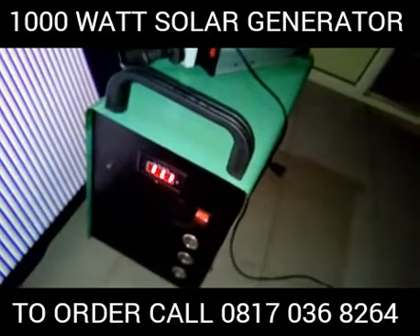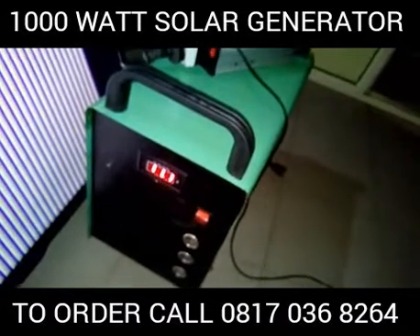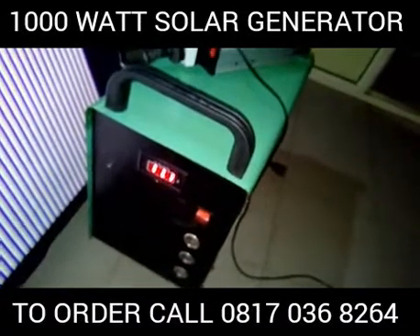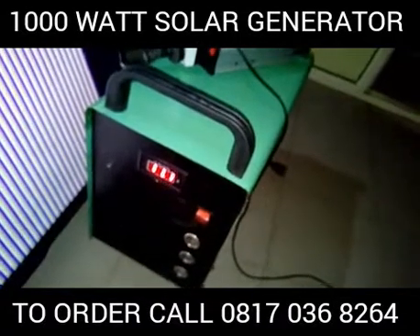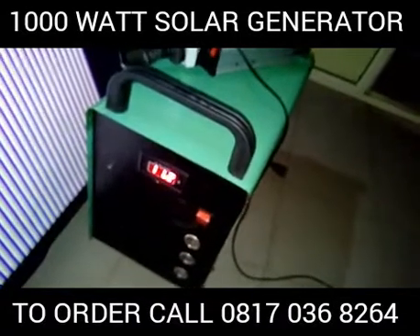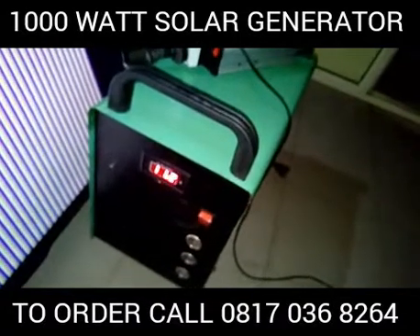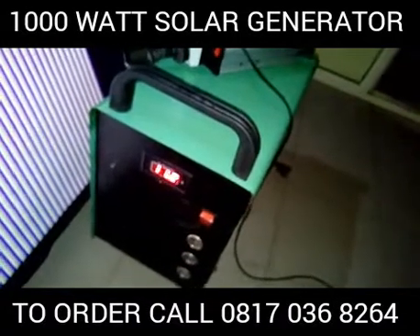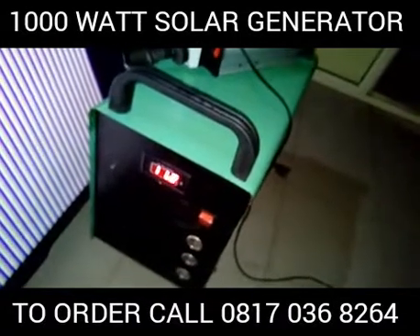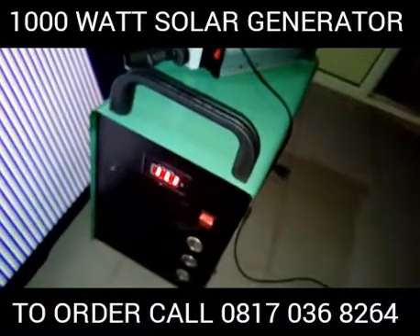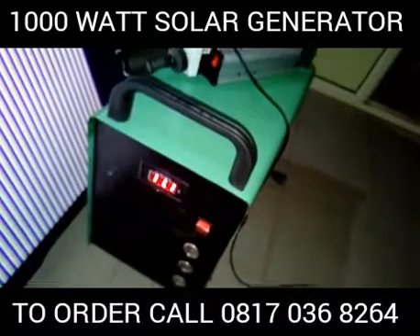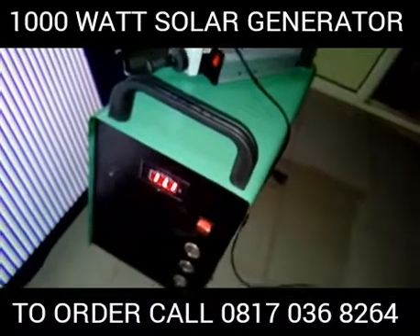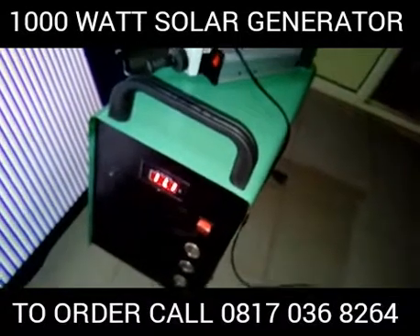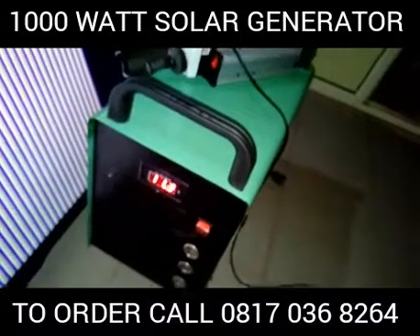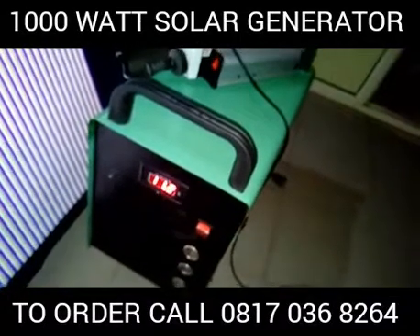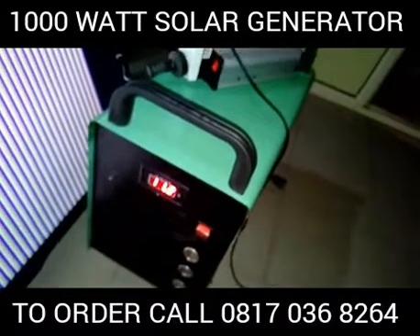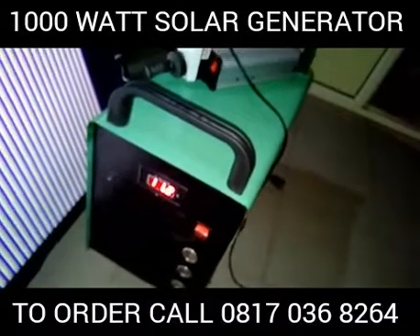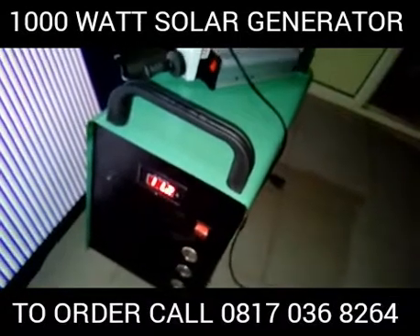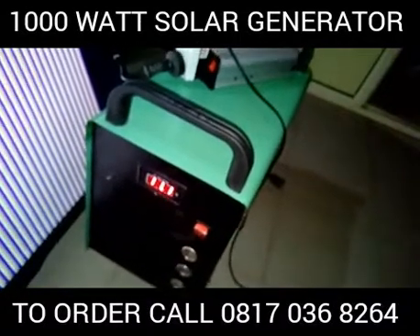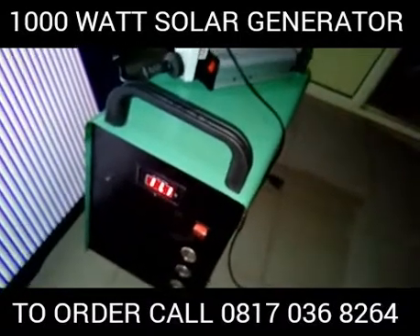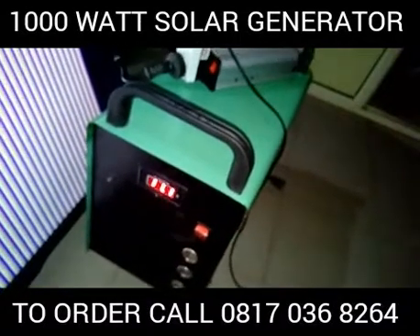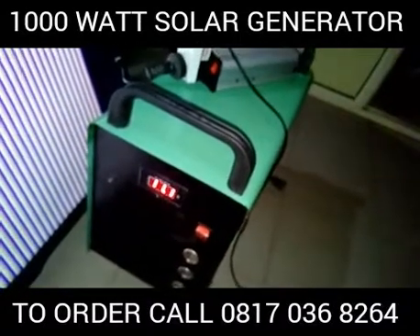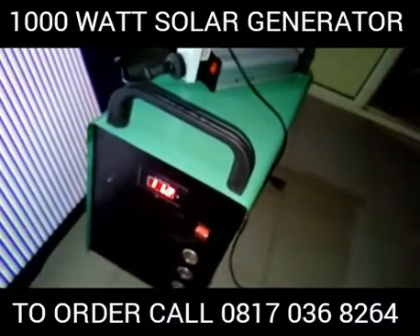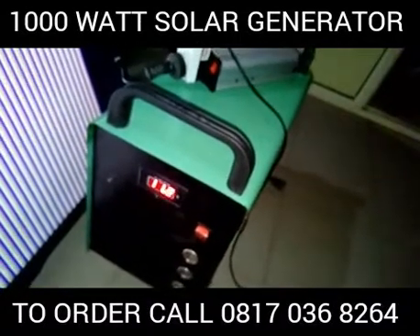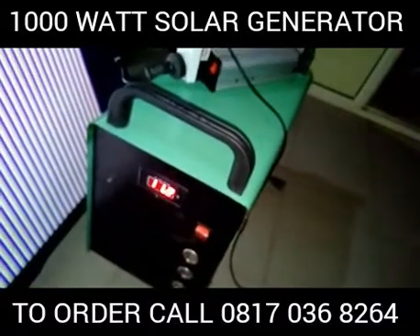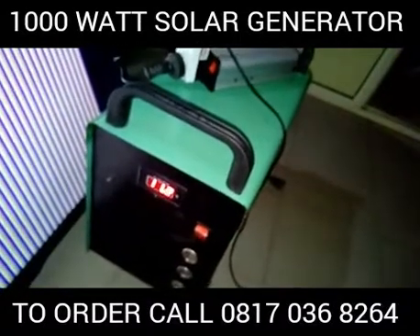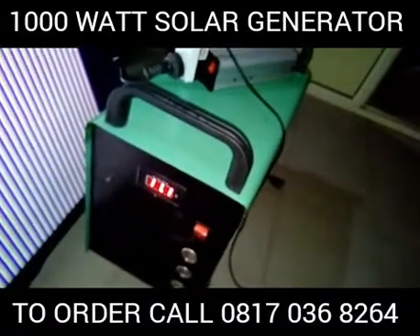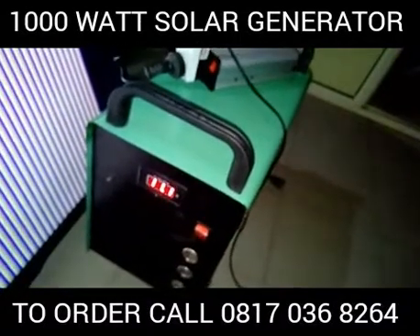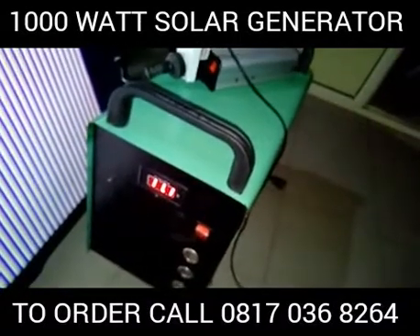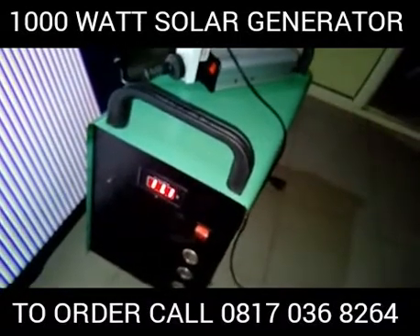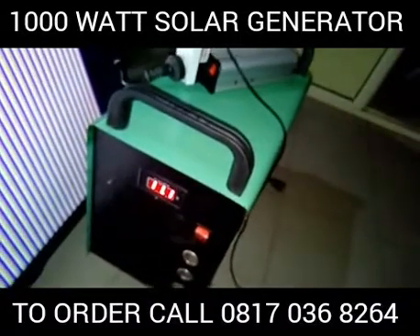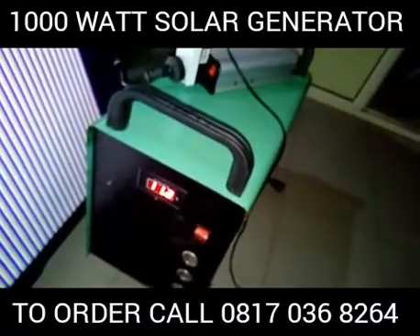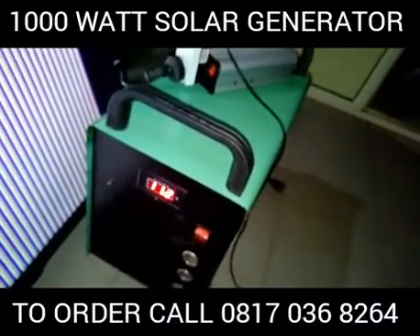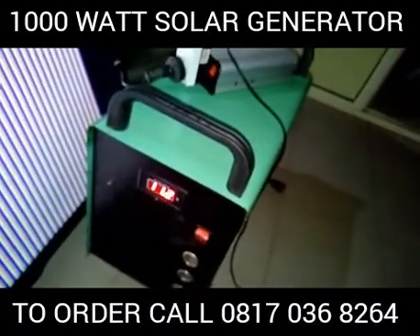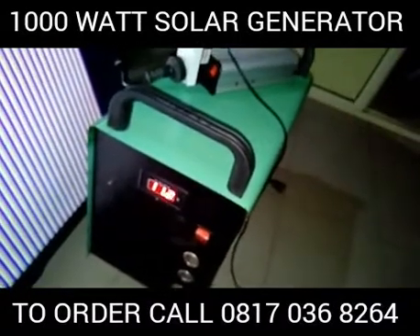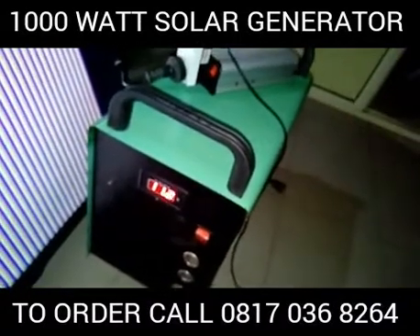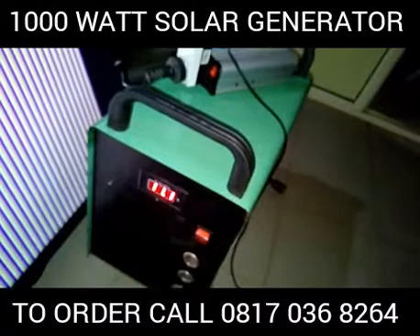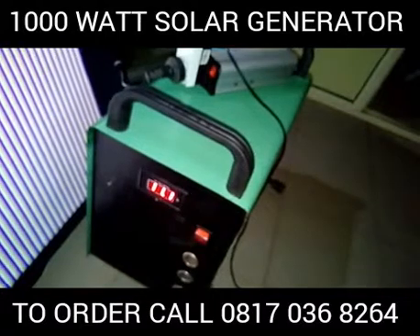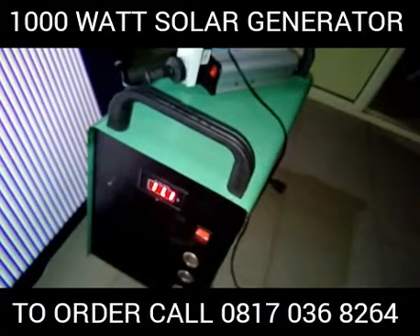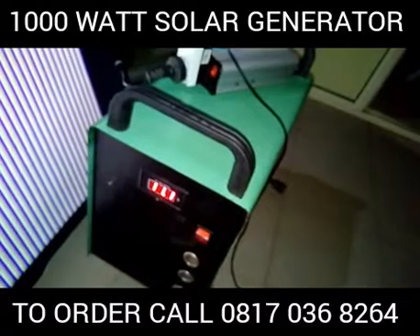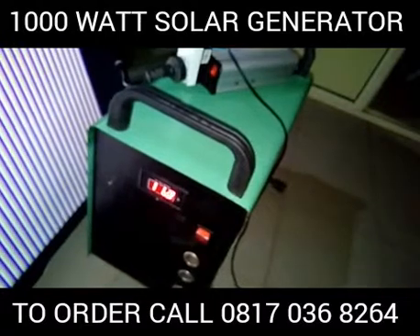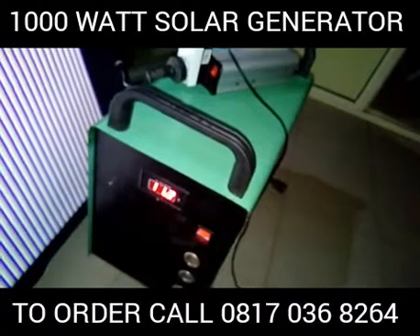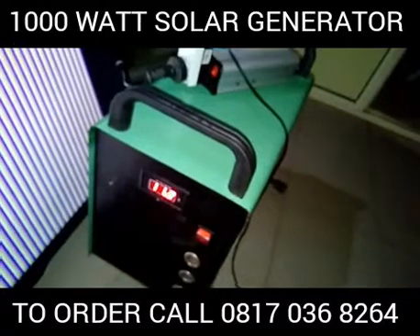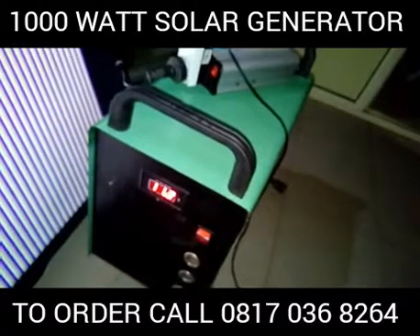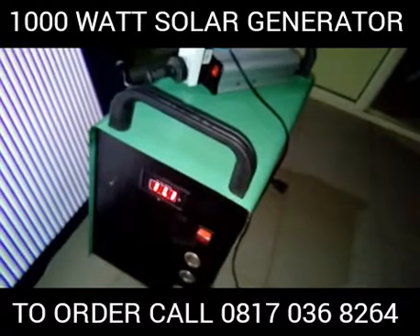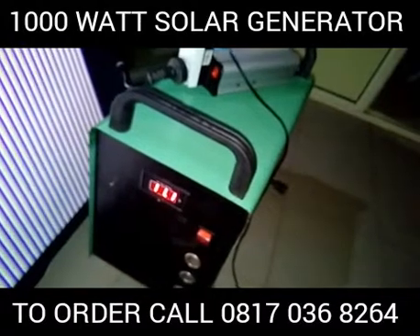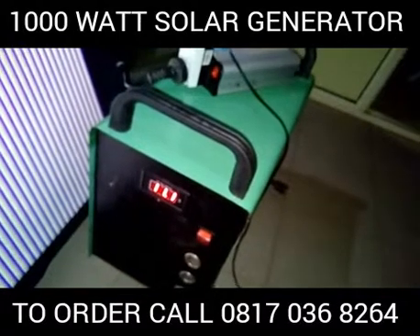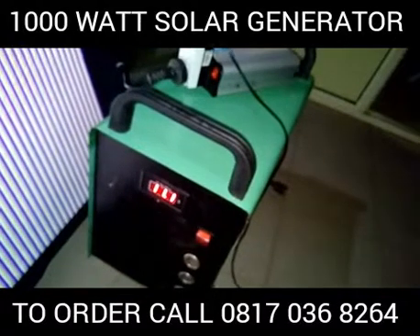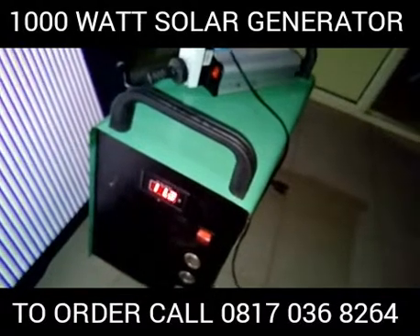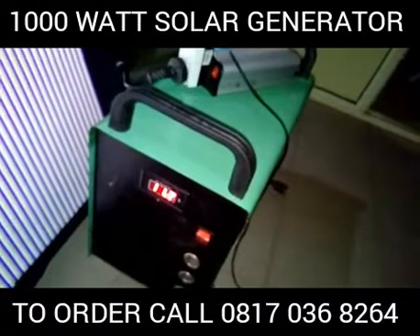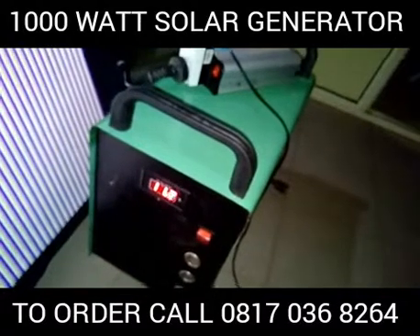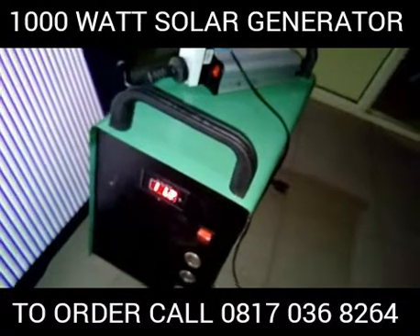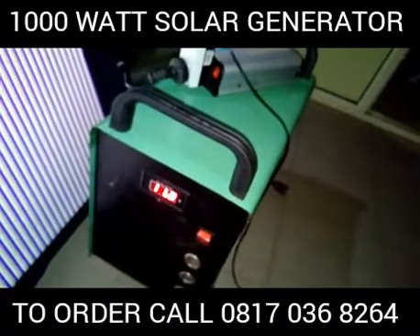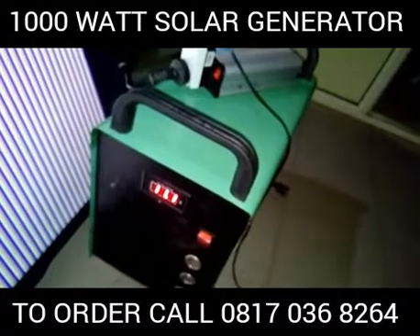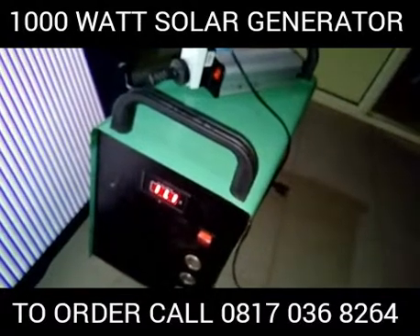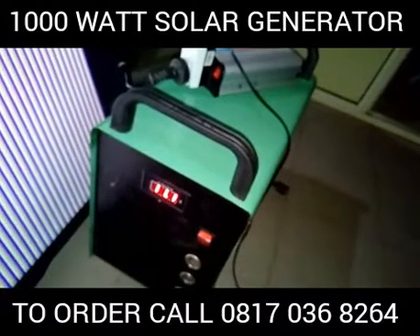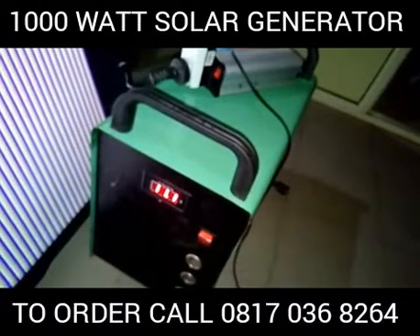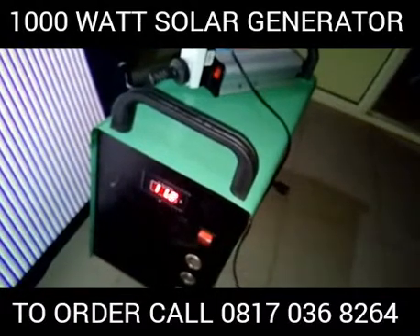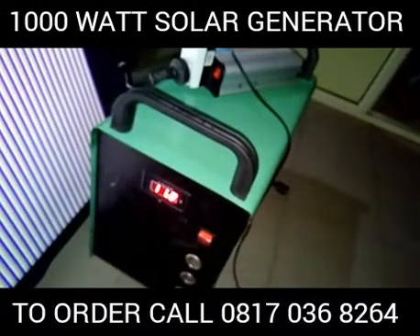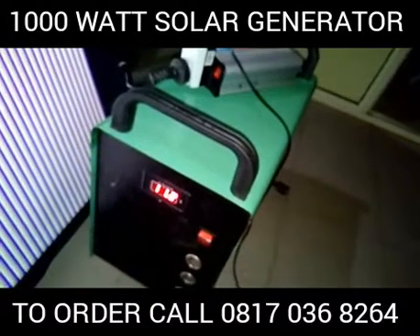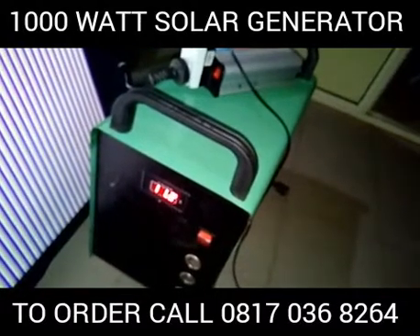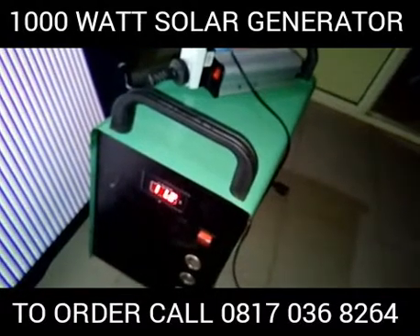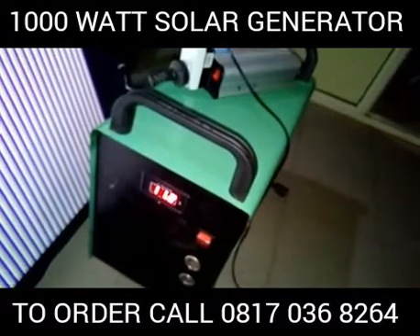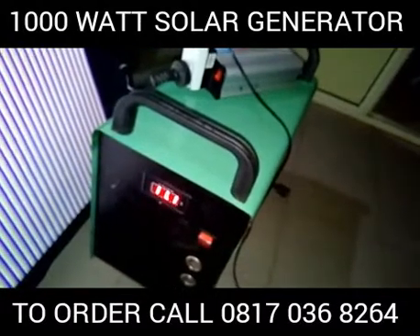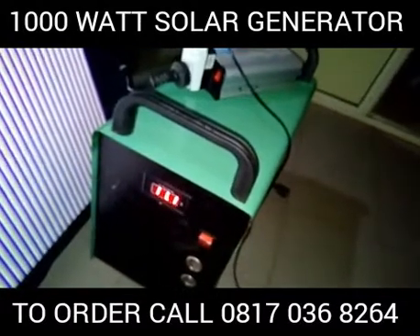It can power your TV, it can power your laptop, it can power your standard rechargeable fan, it can power your low energy bulb.